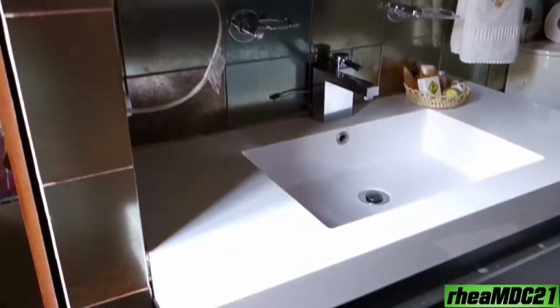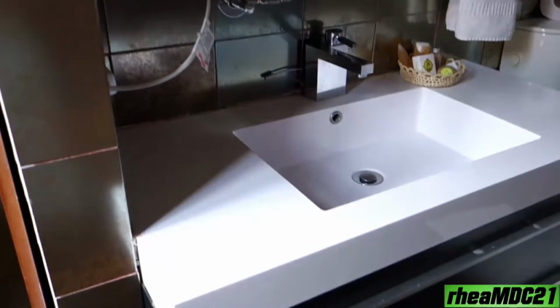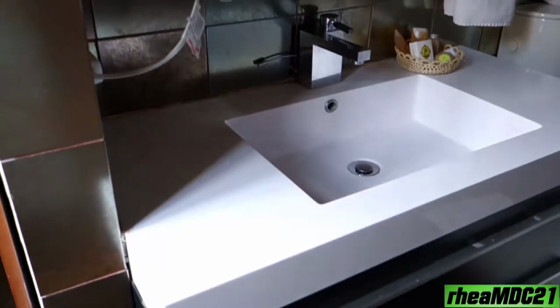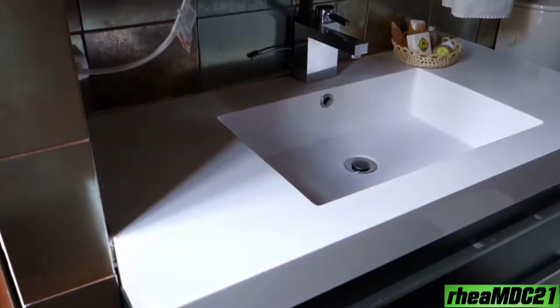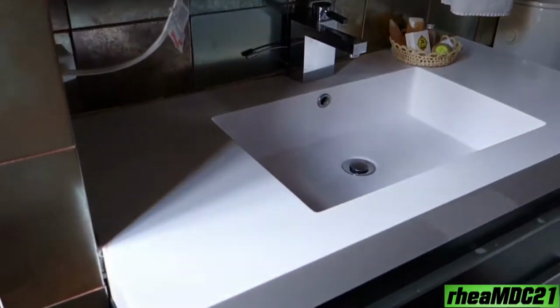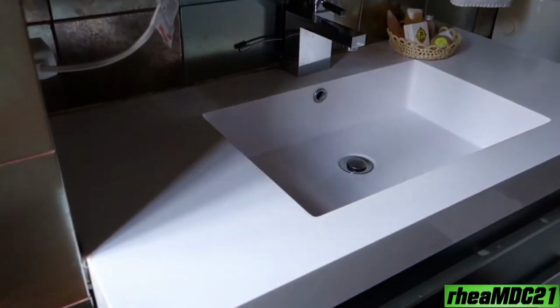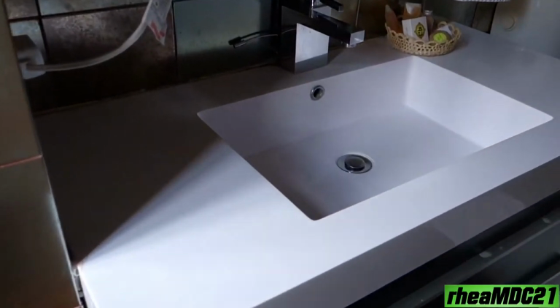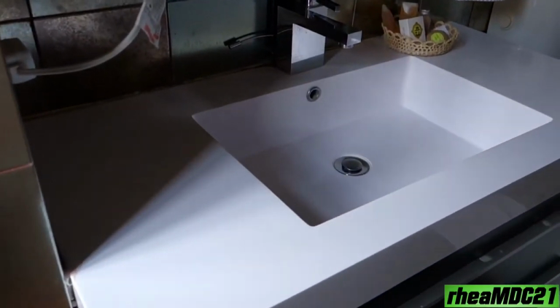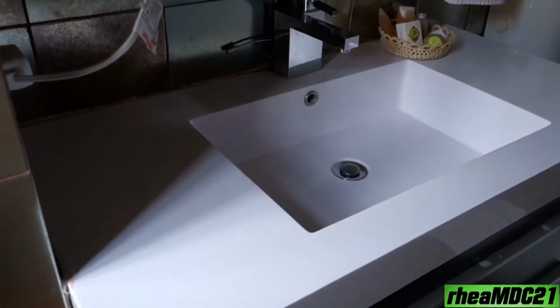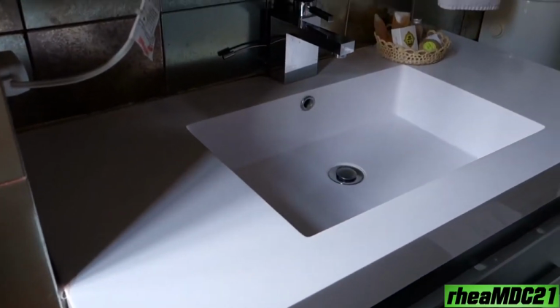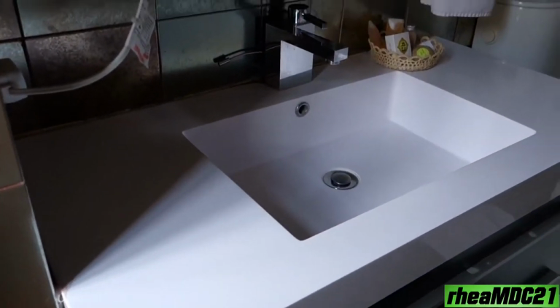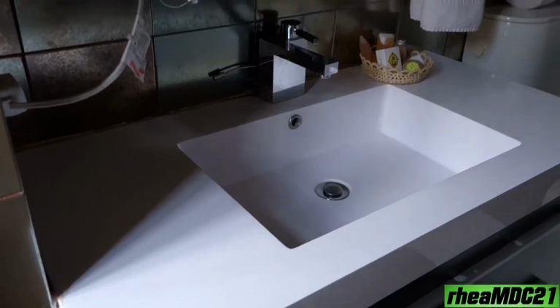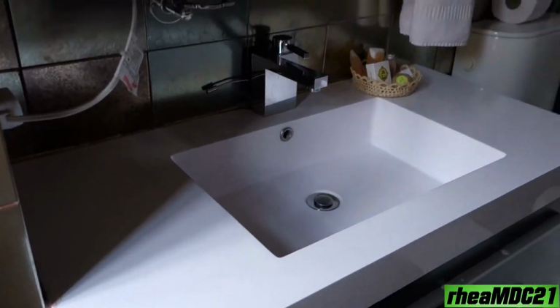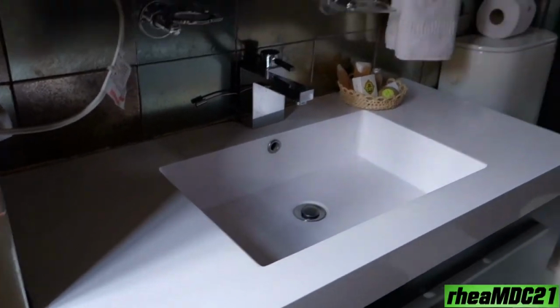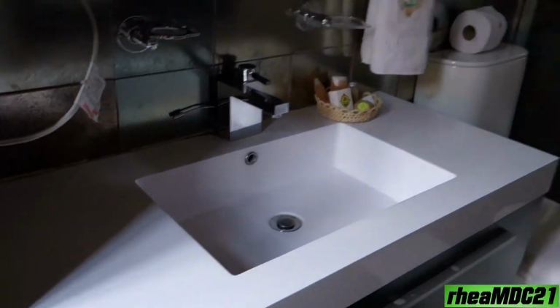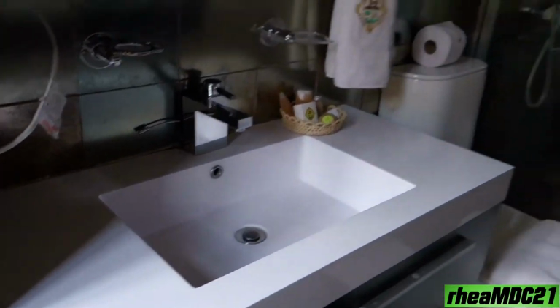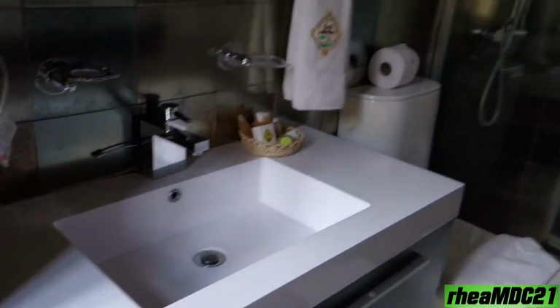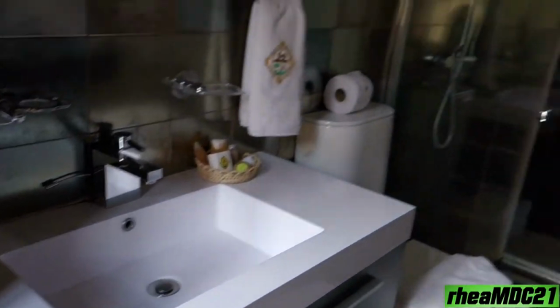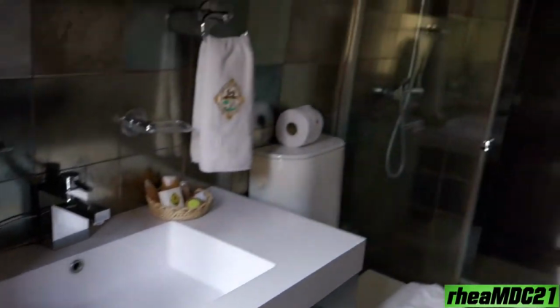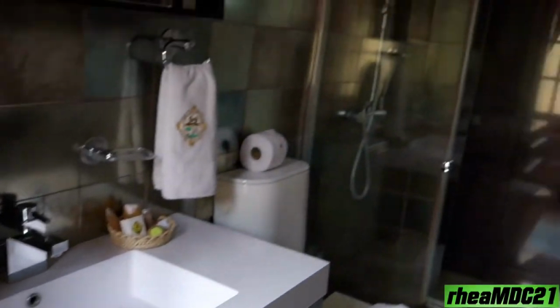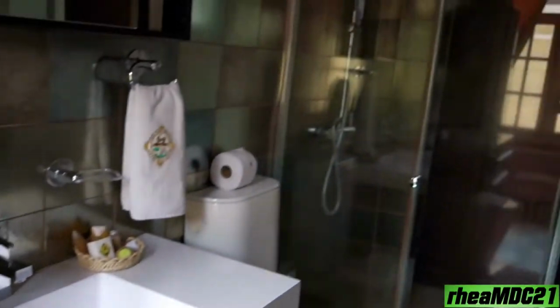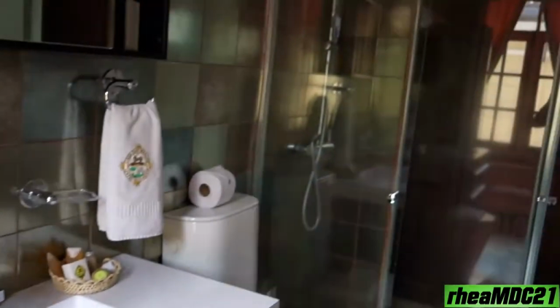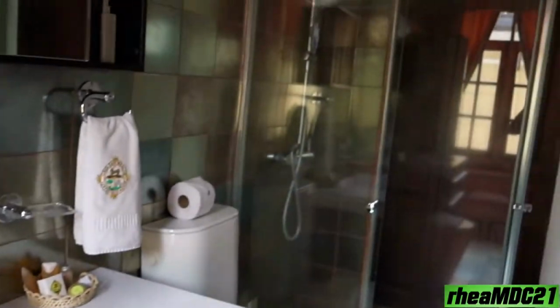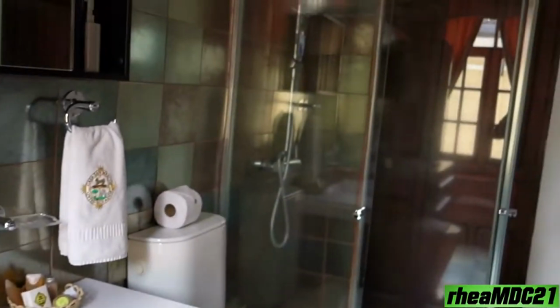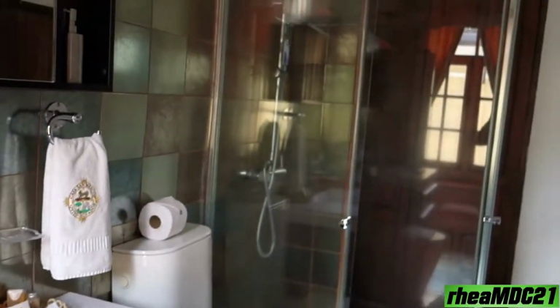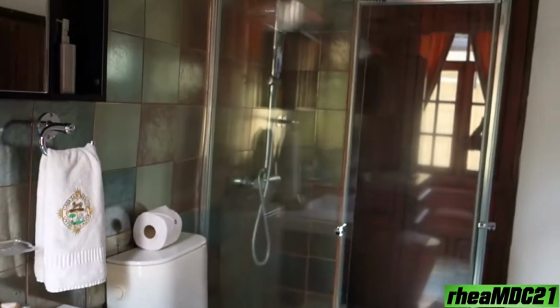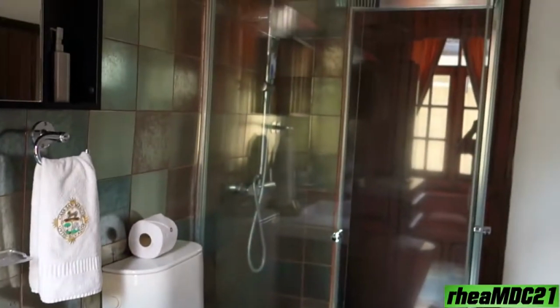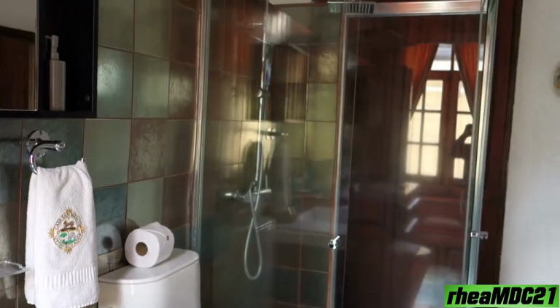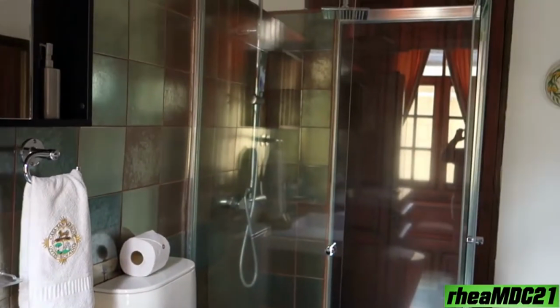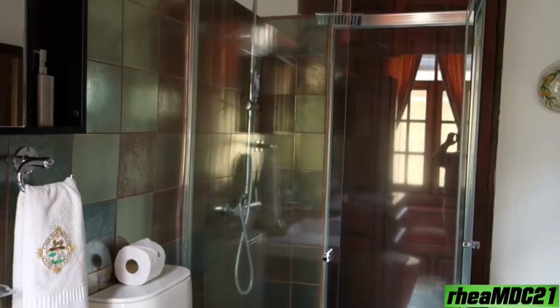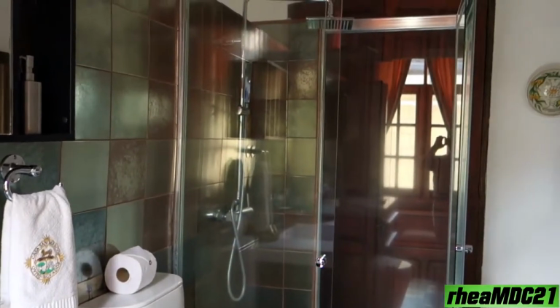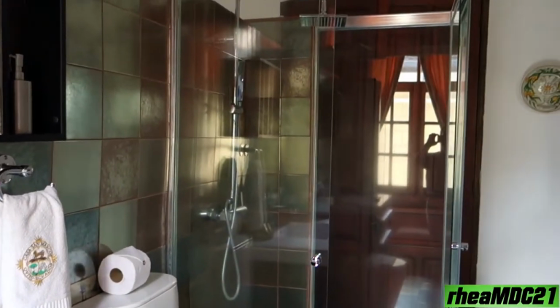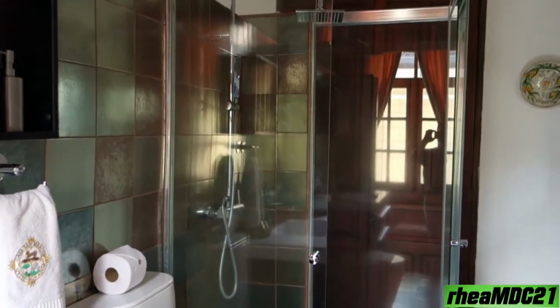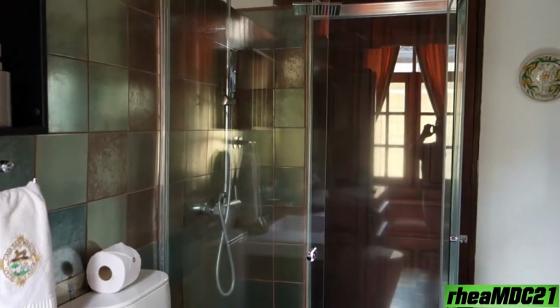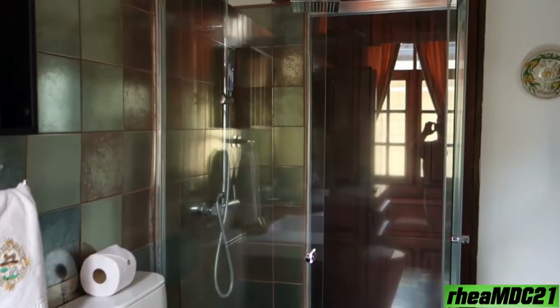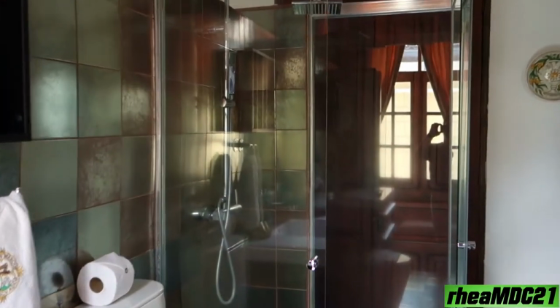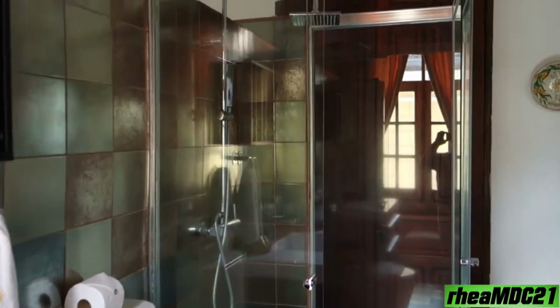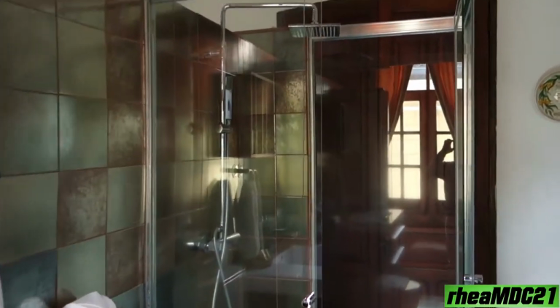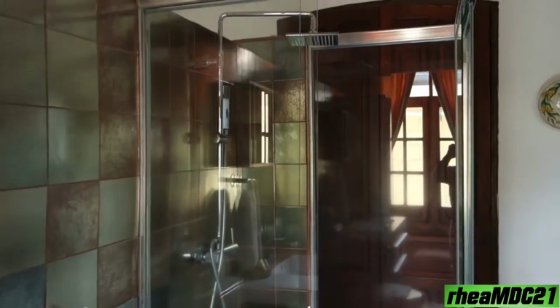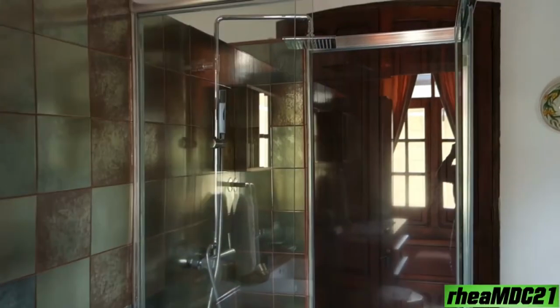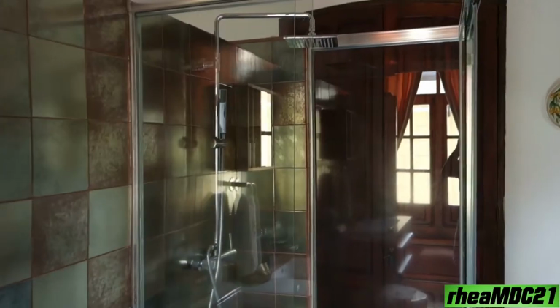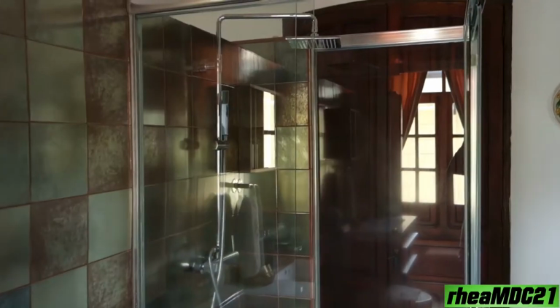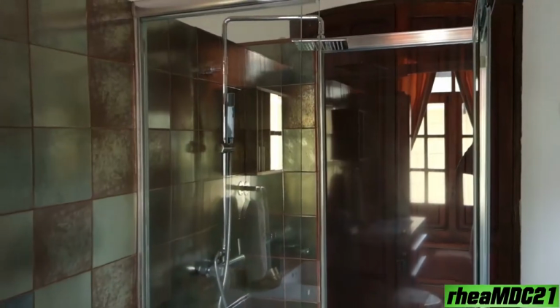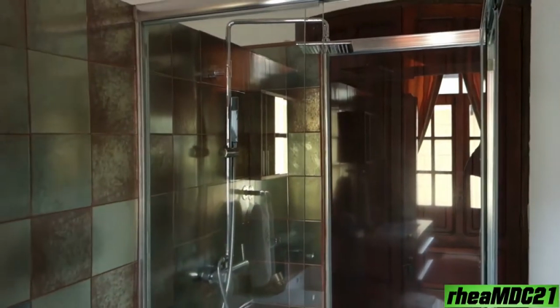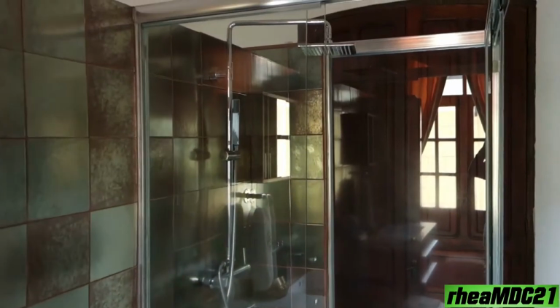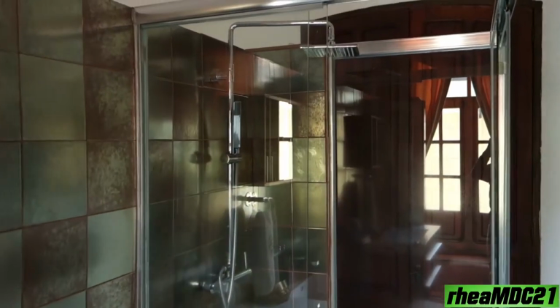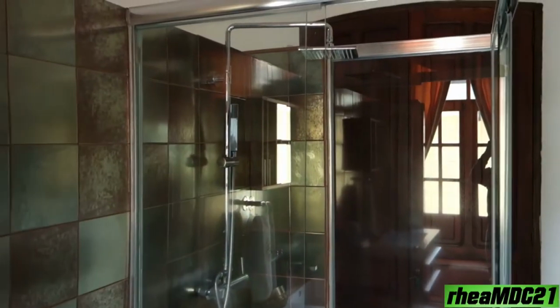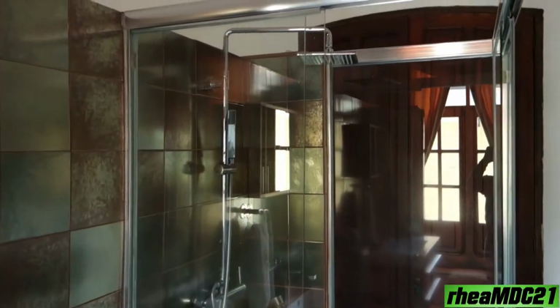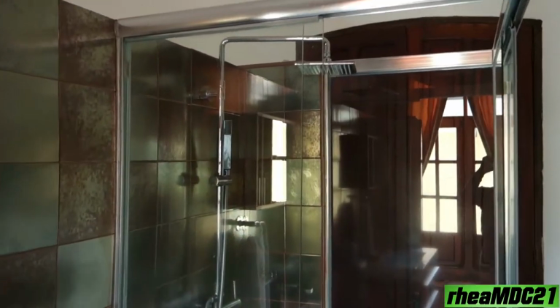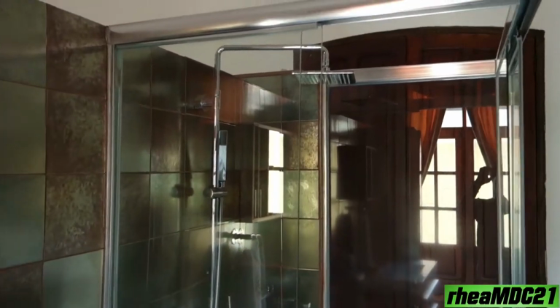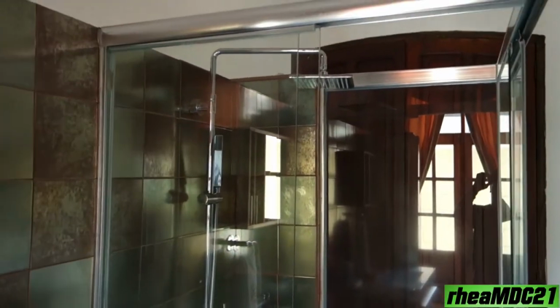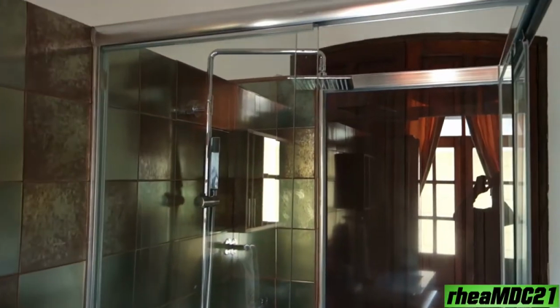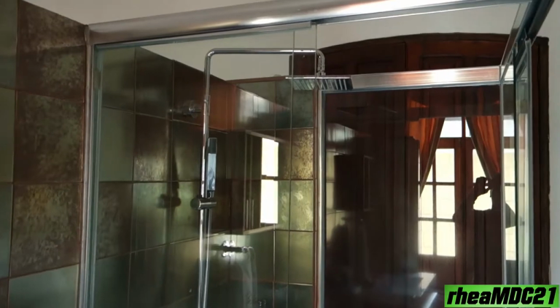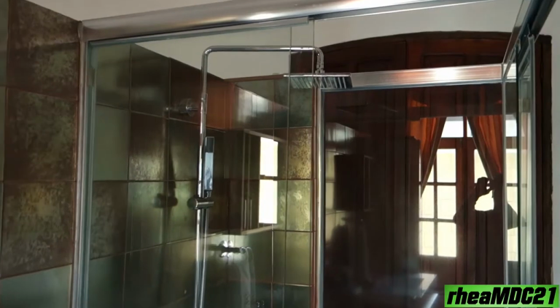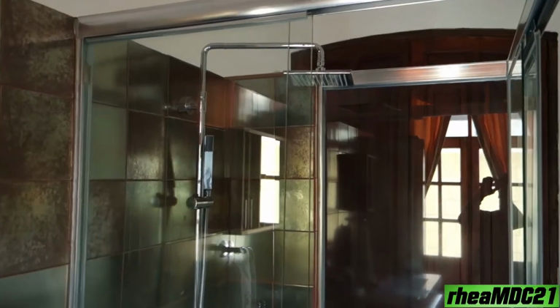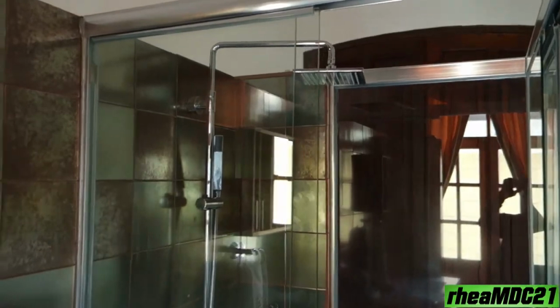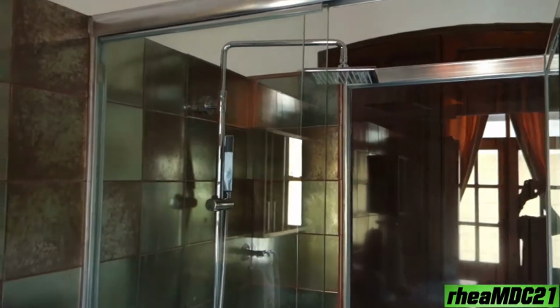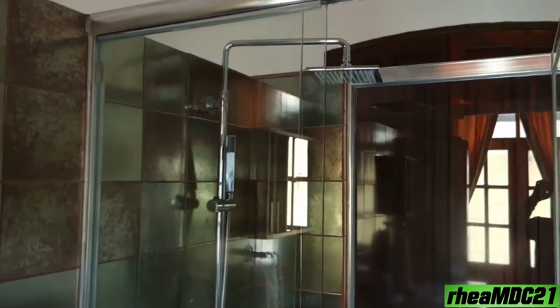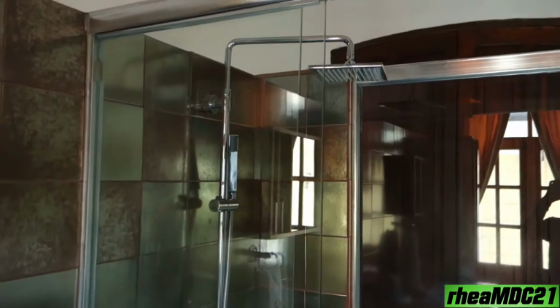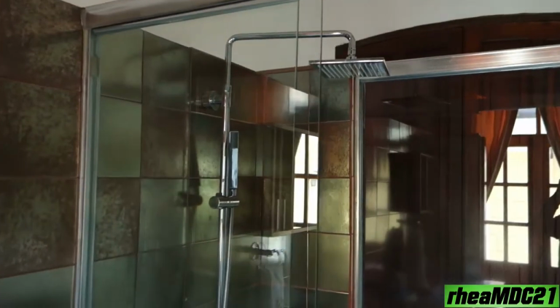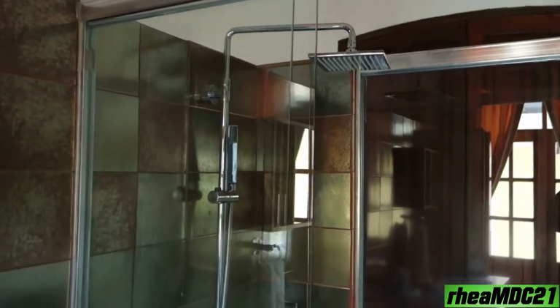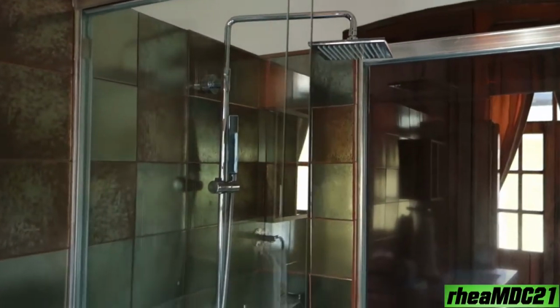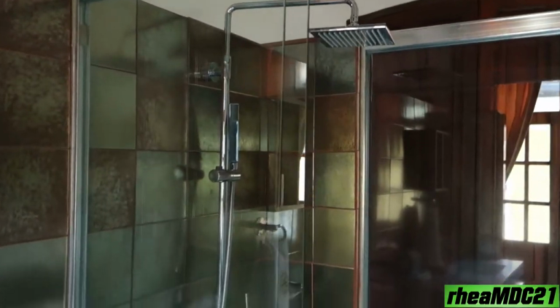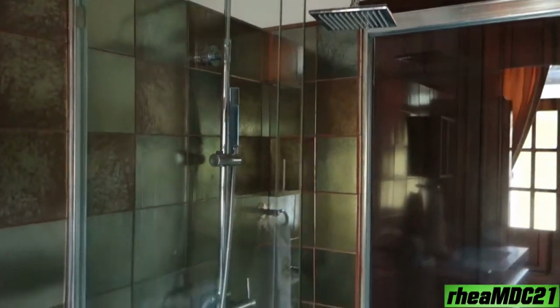And the sink, and the bathroom — or the shower room.